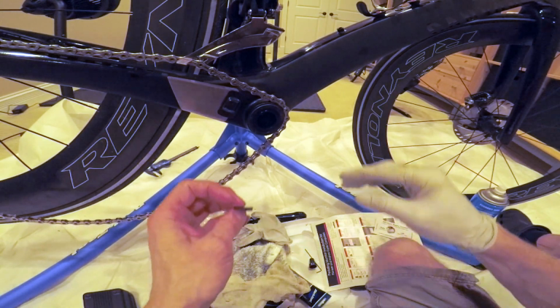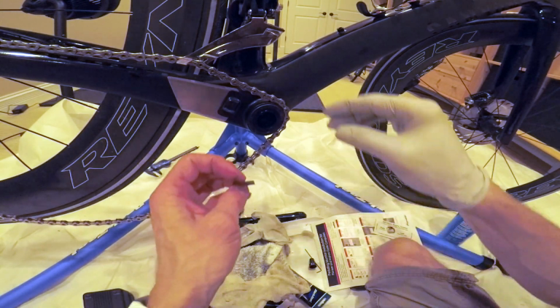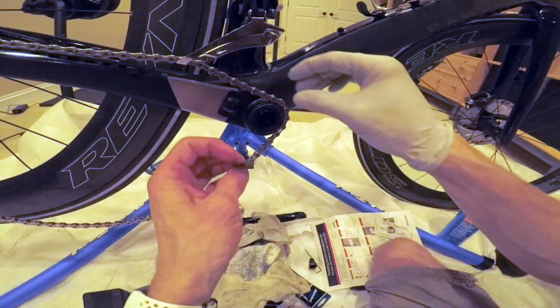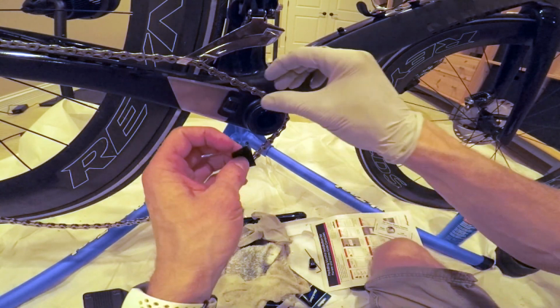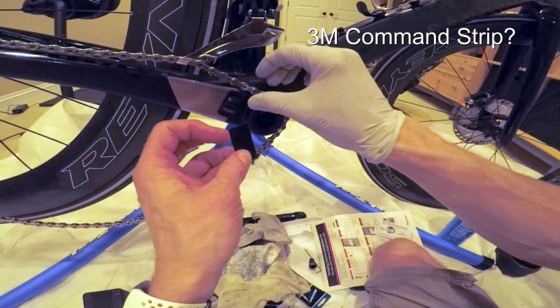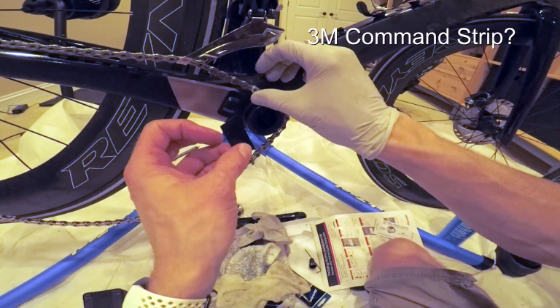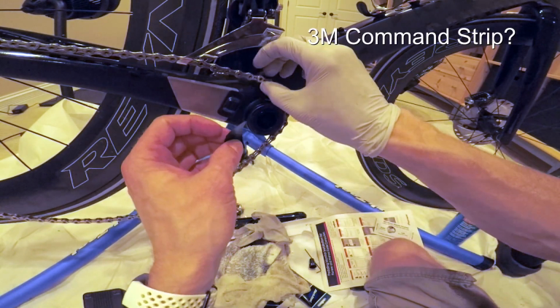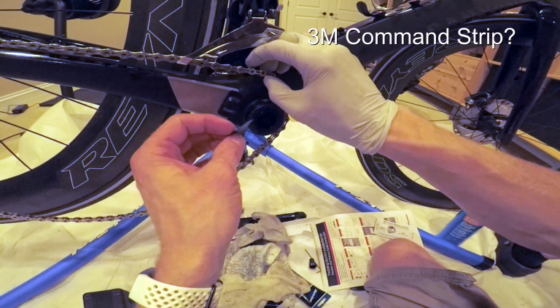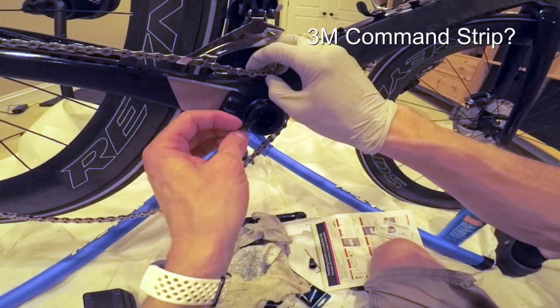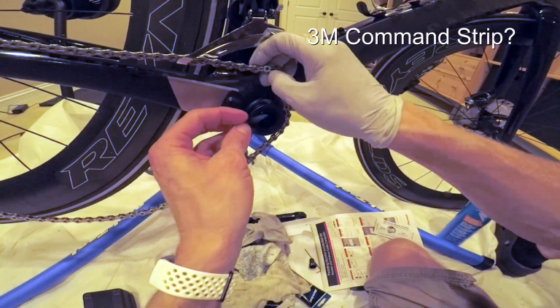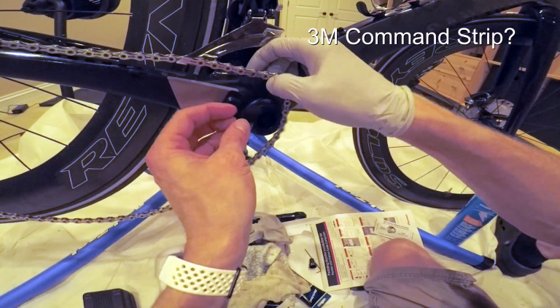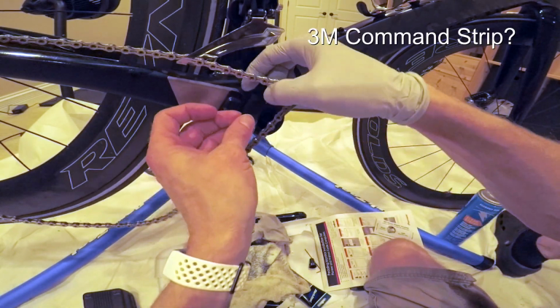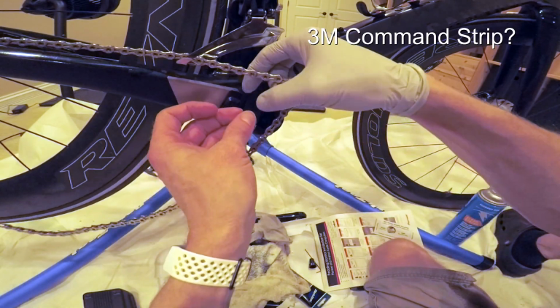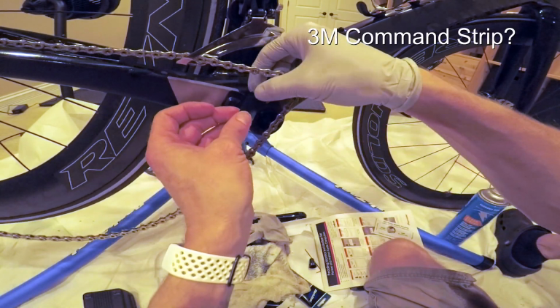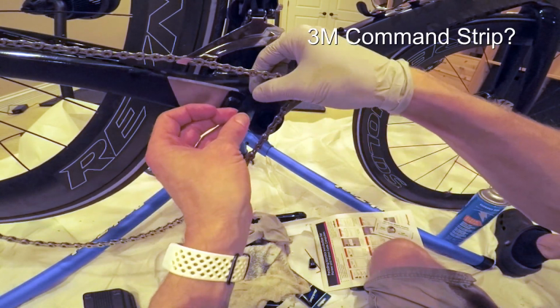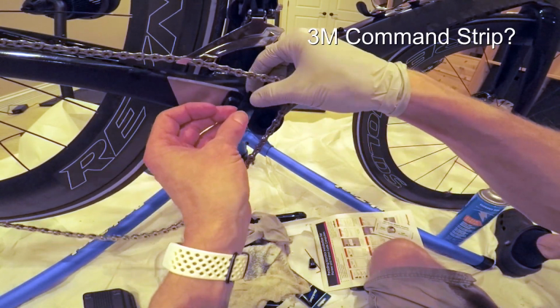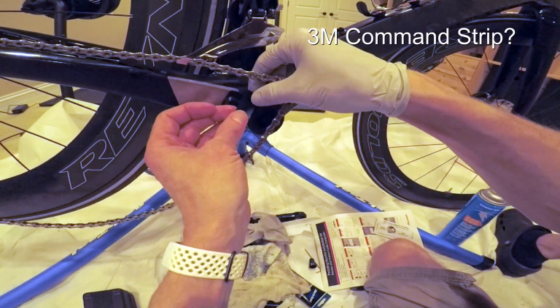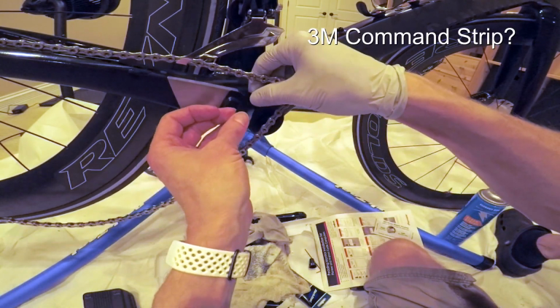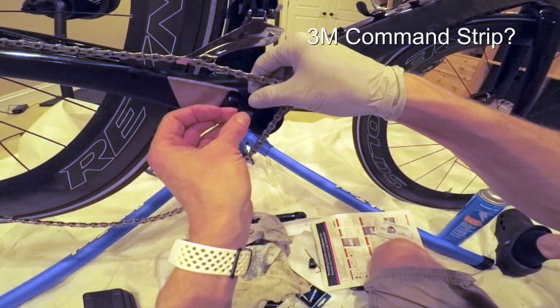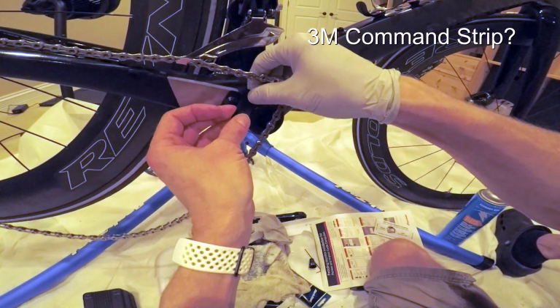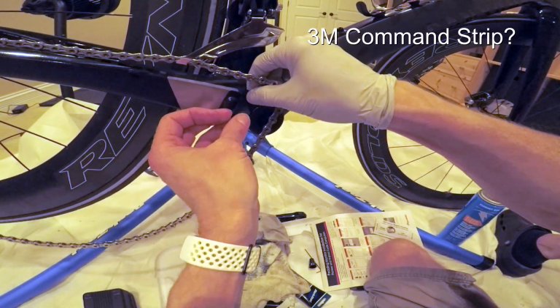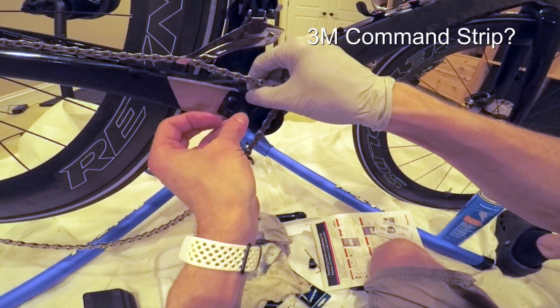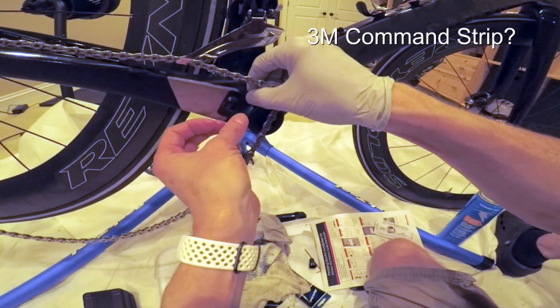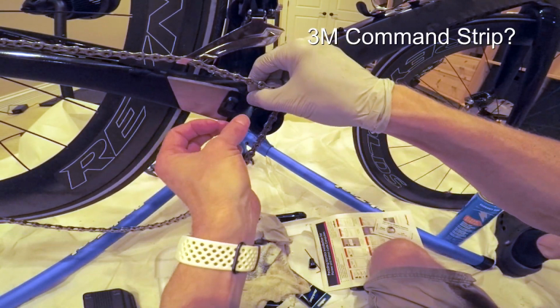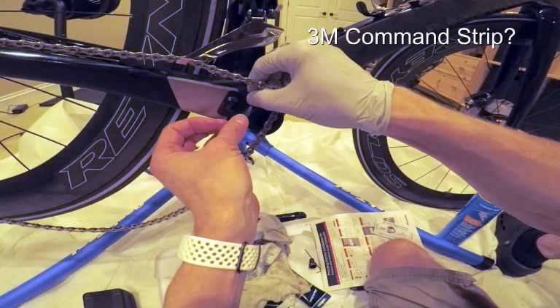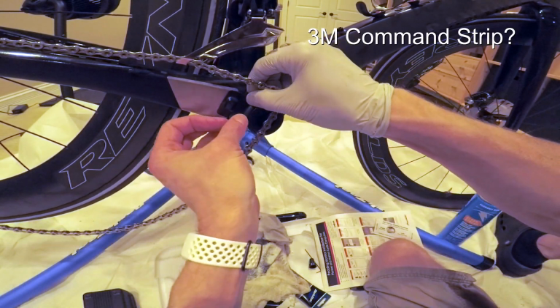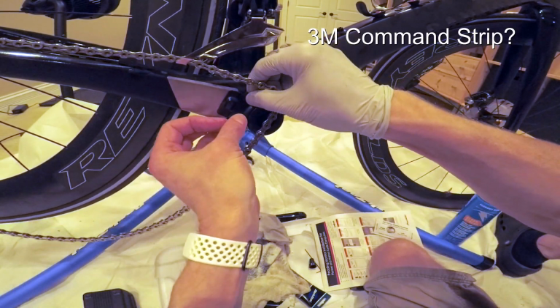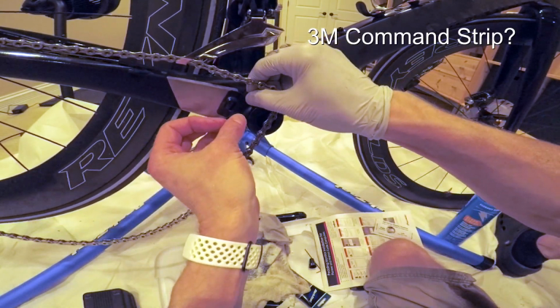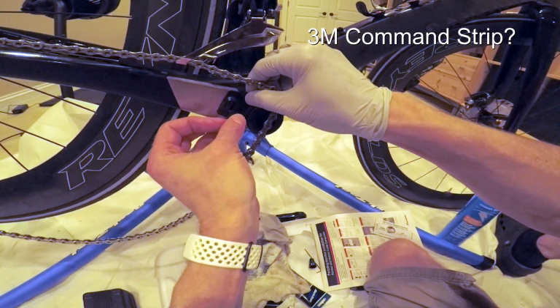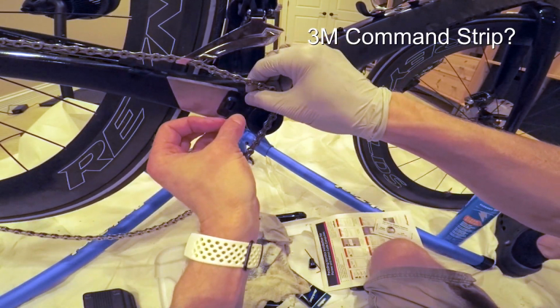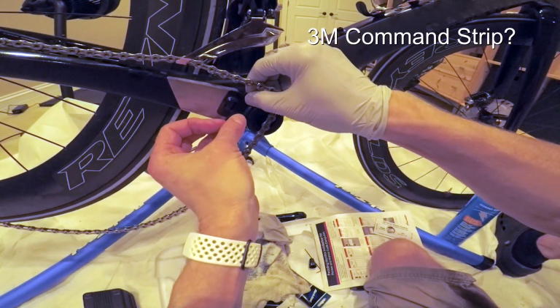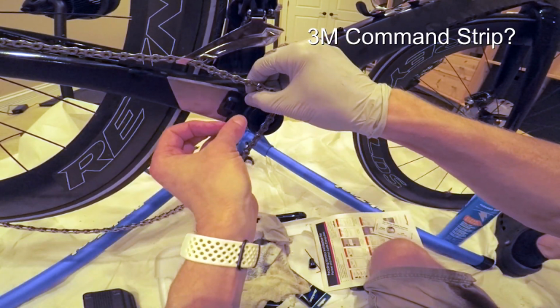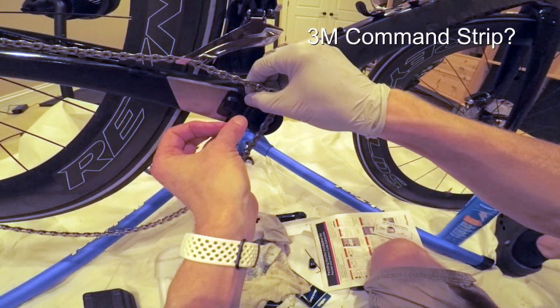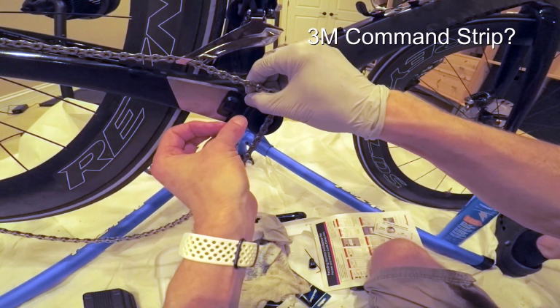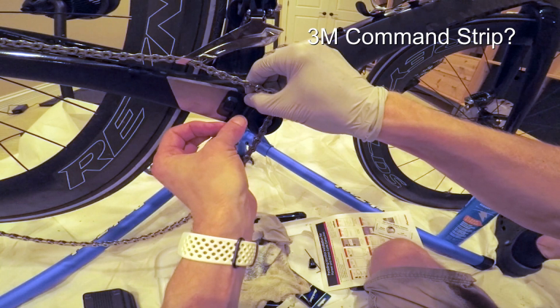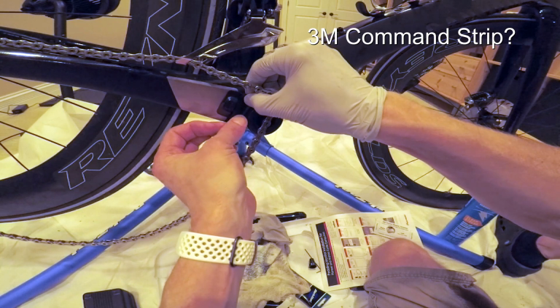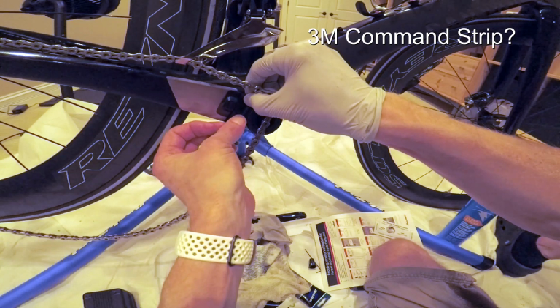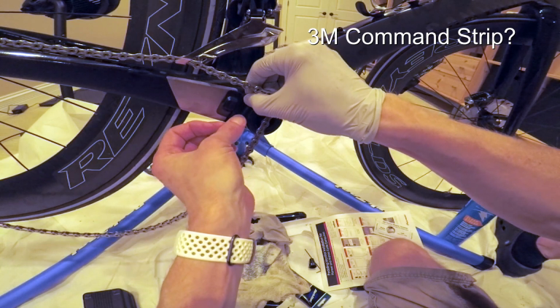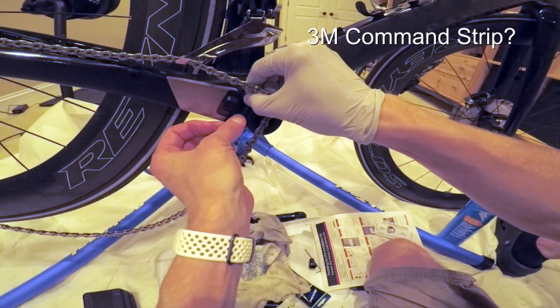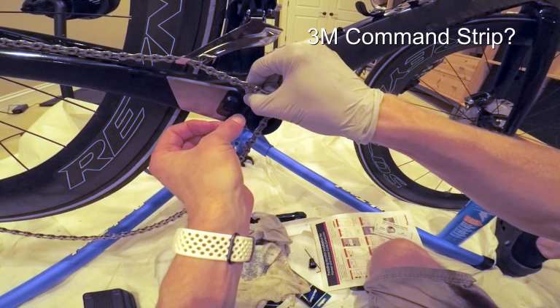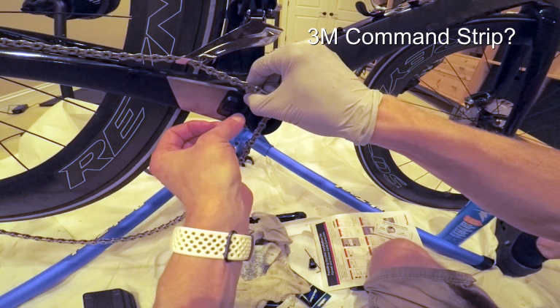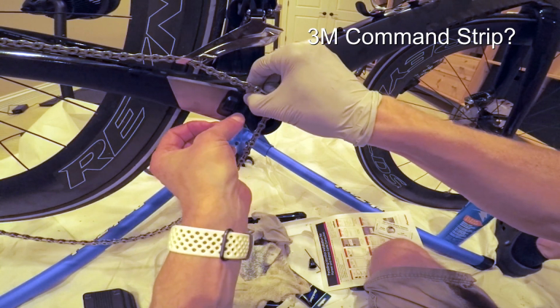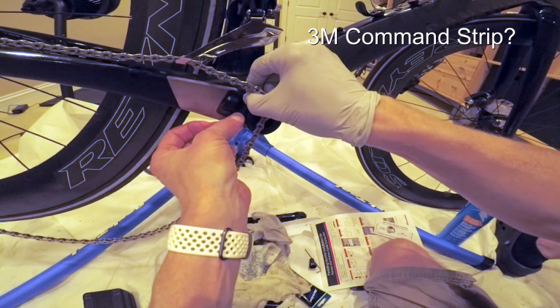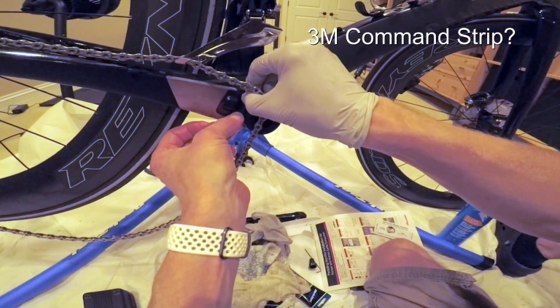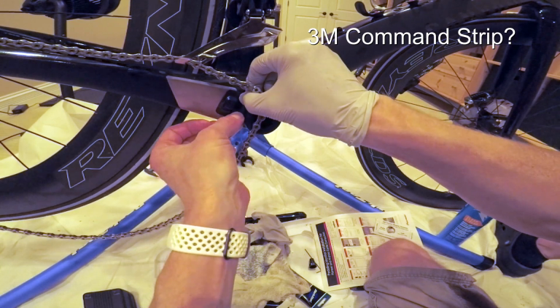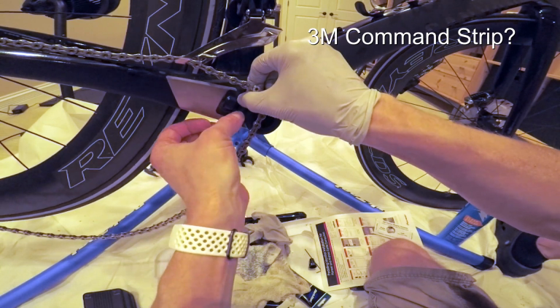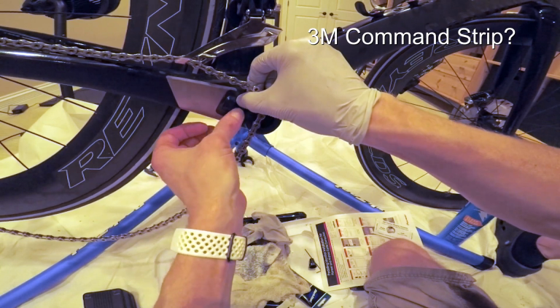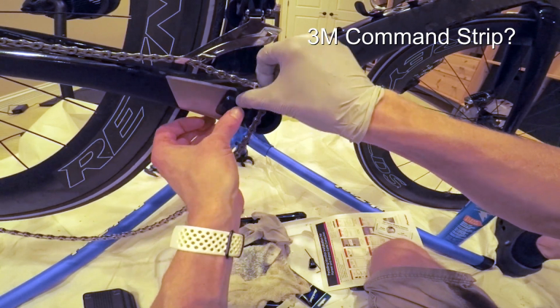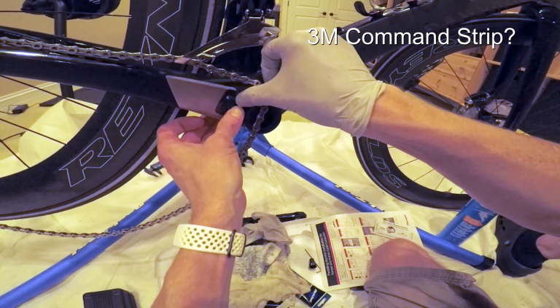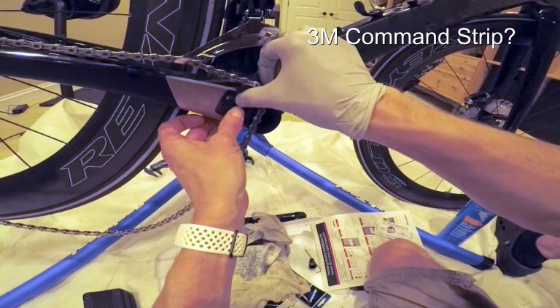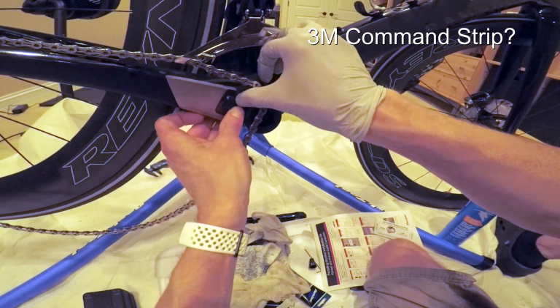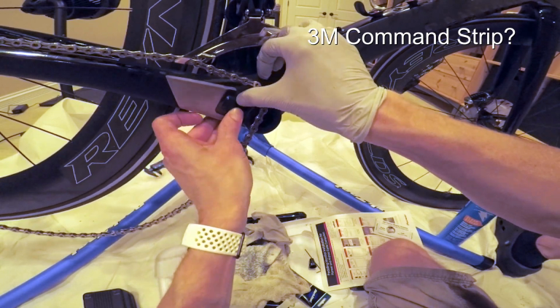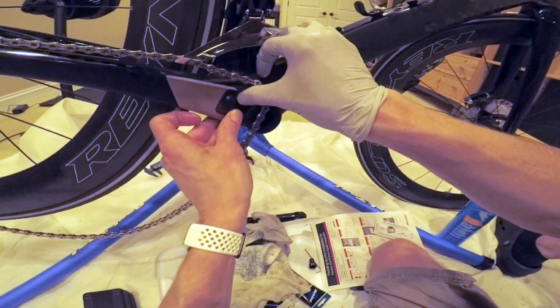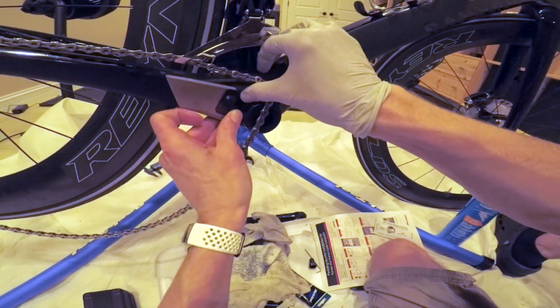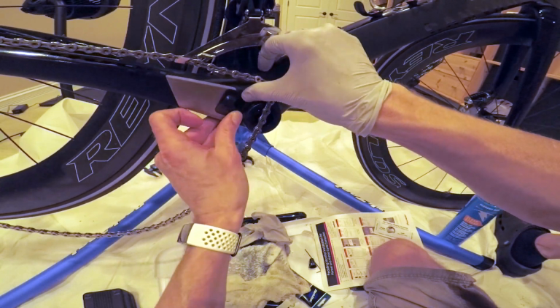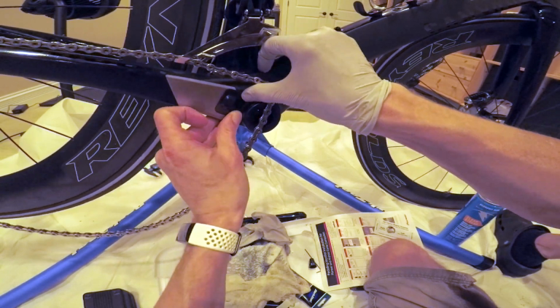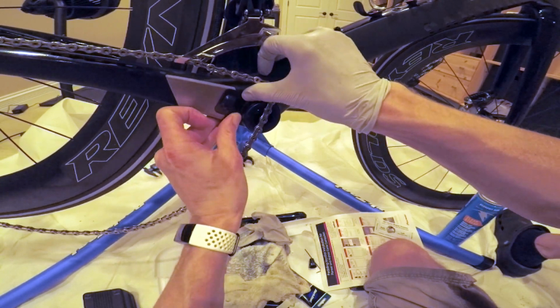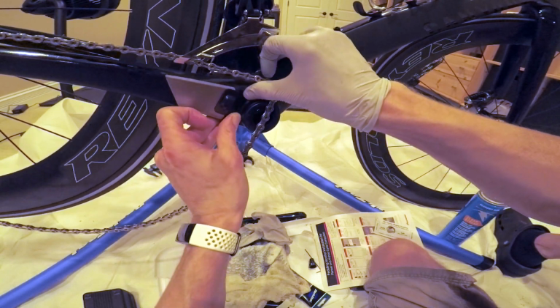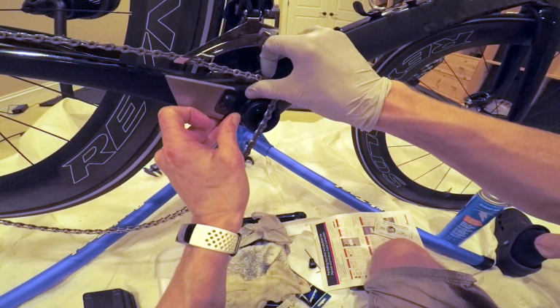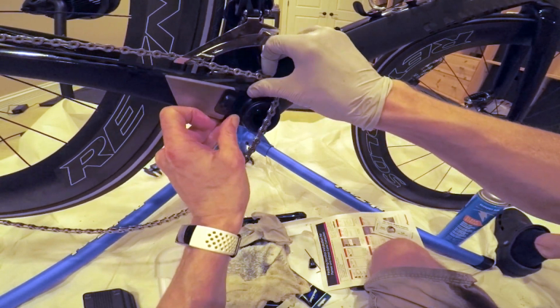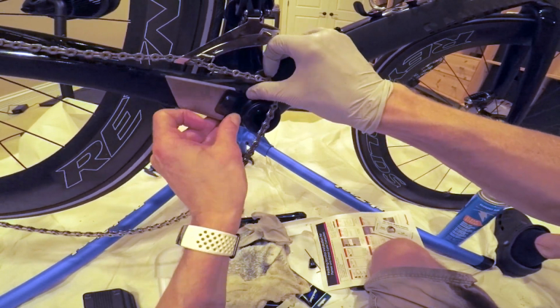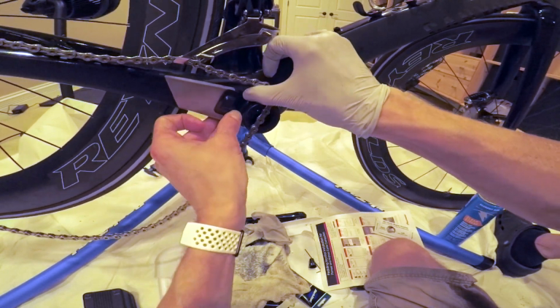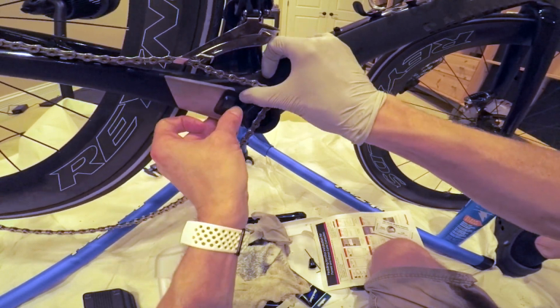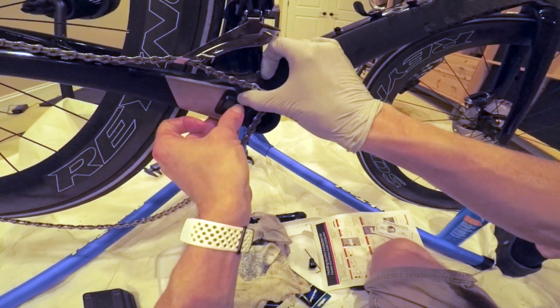I don't have a lot of confidence that it's going to stay there, so I'm going to put some electrical tape back in there.